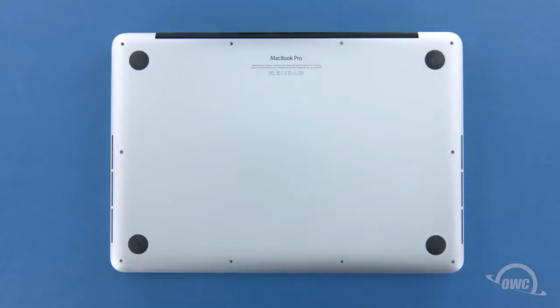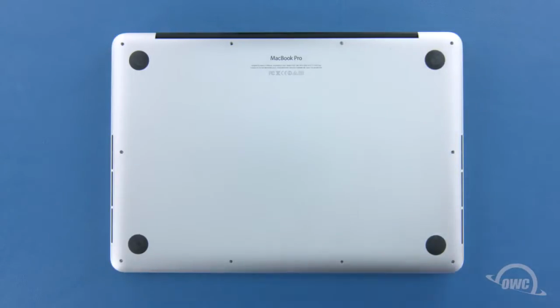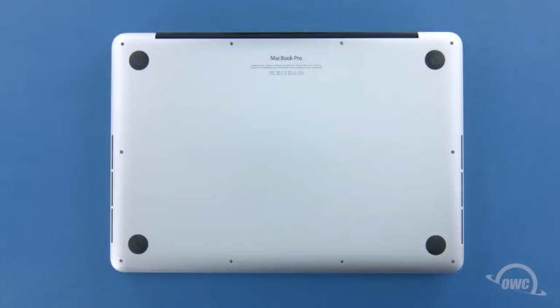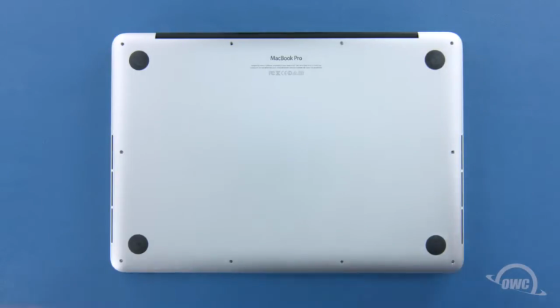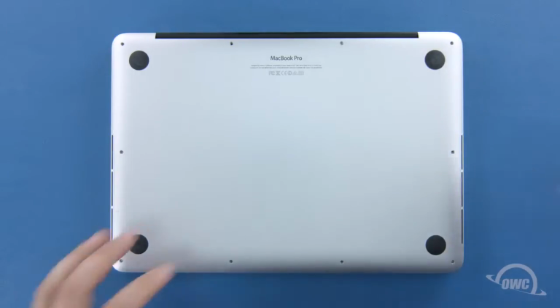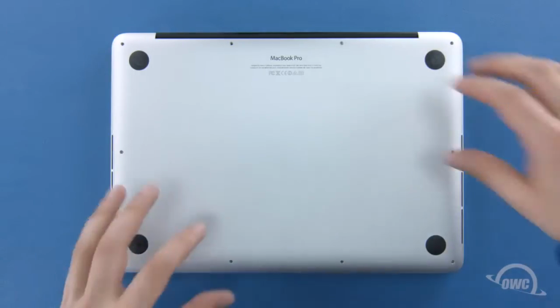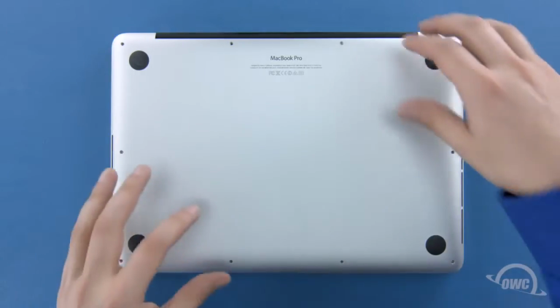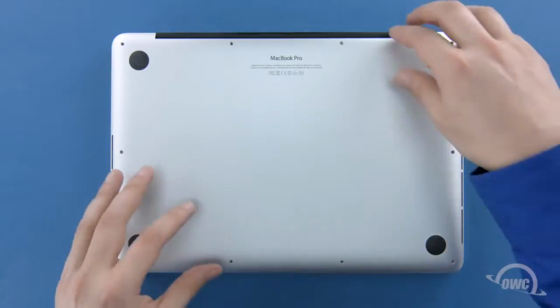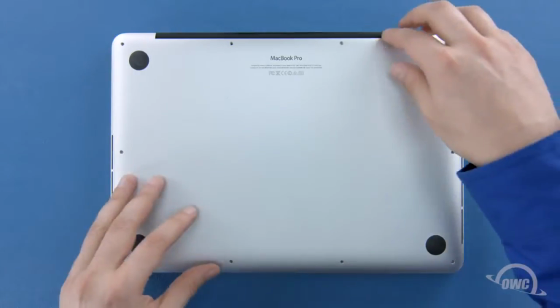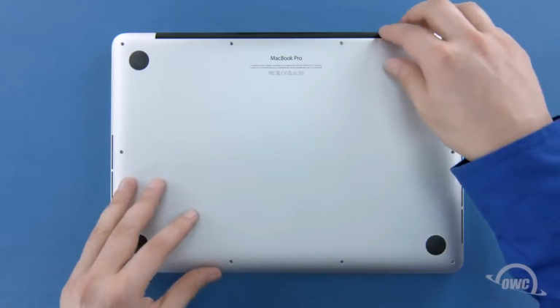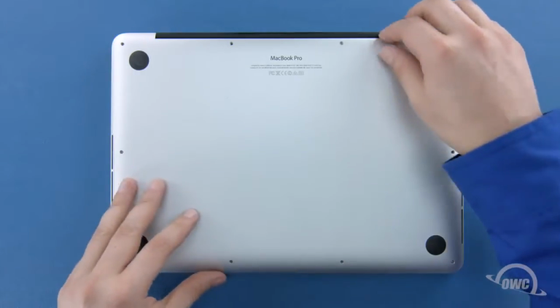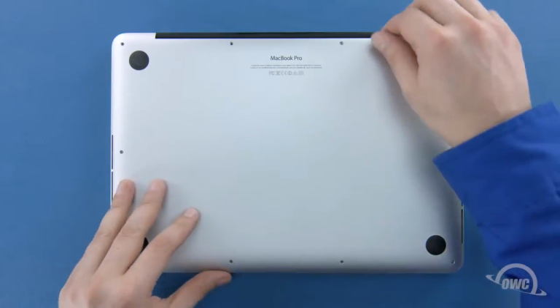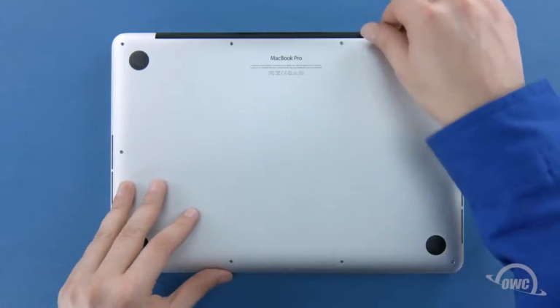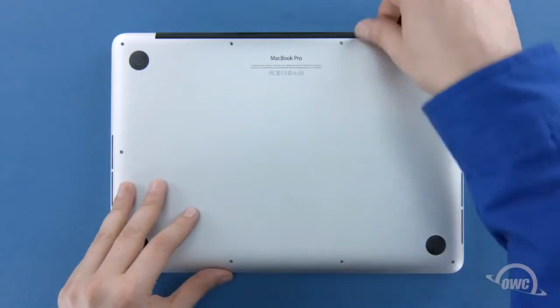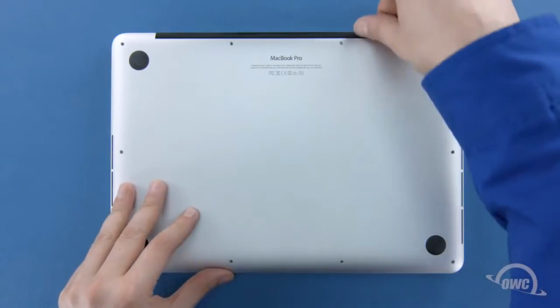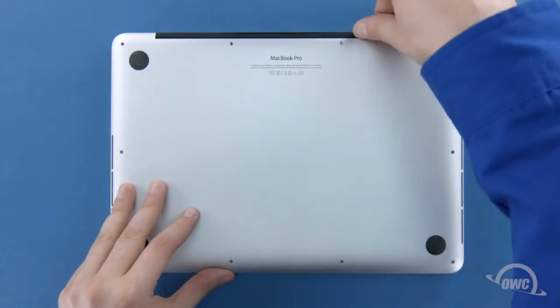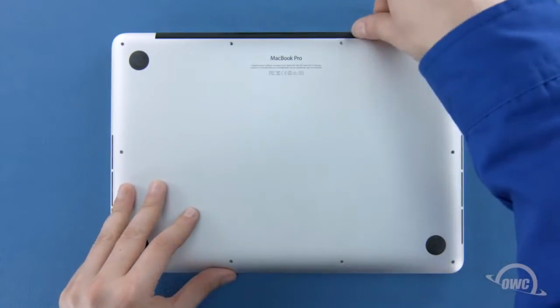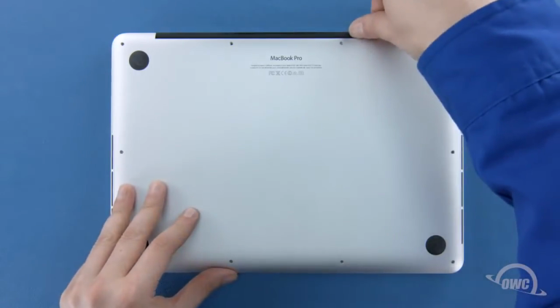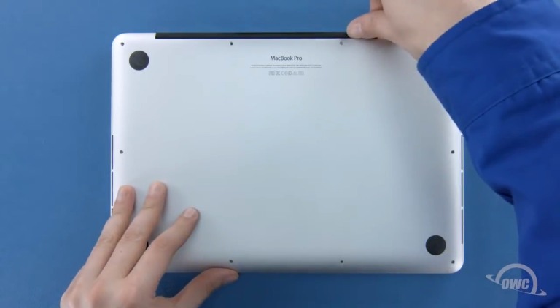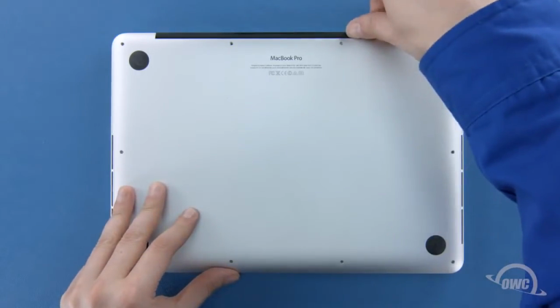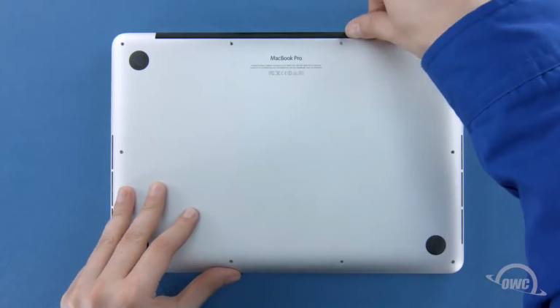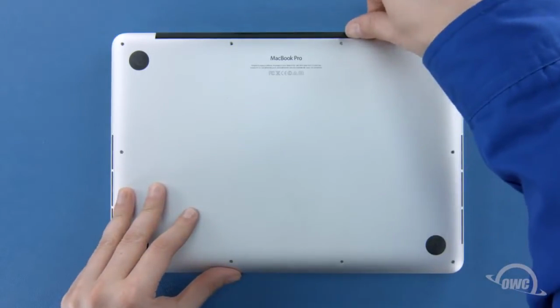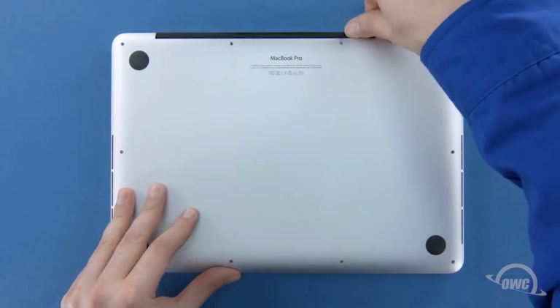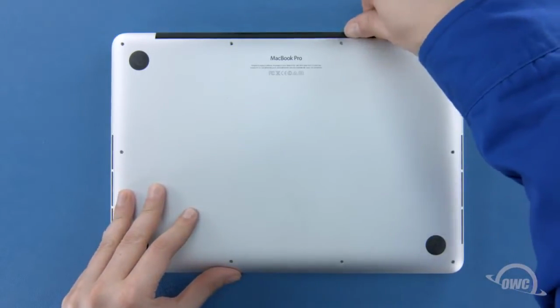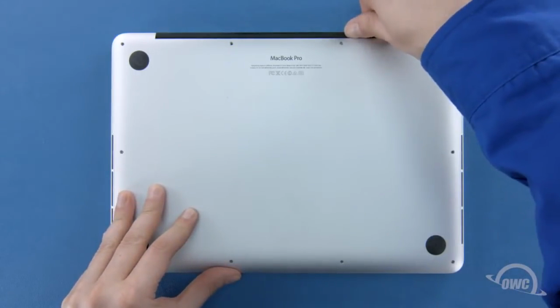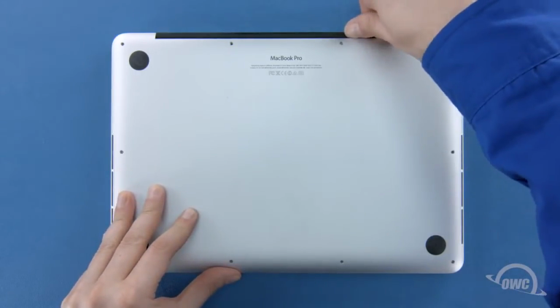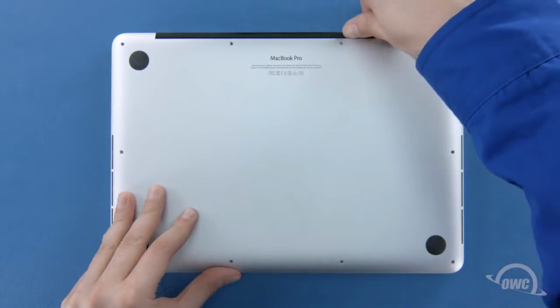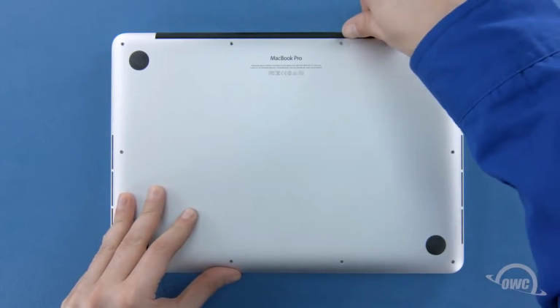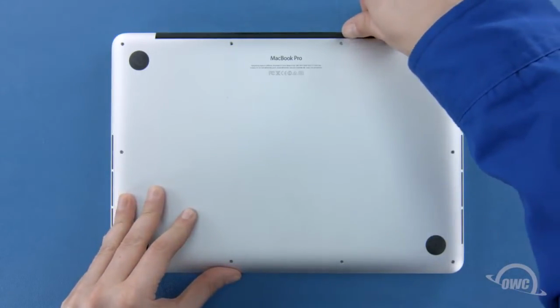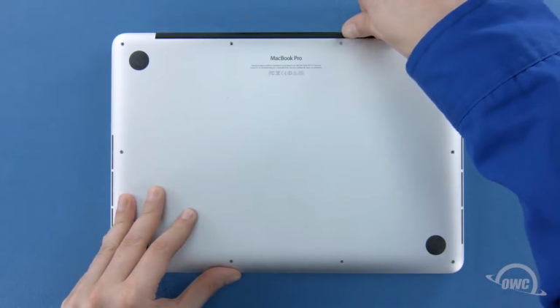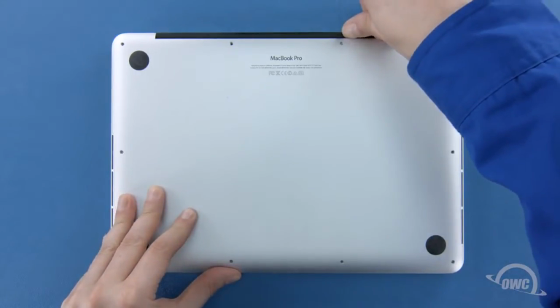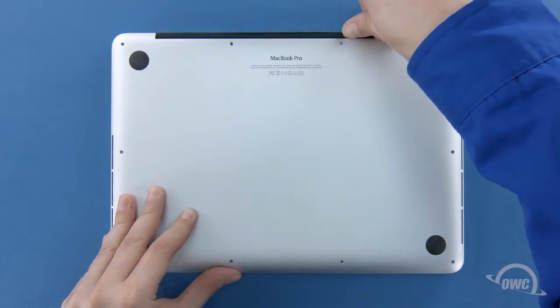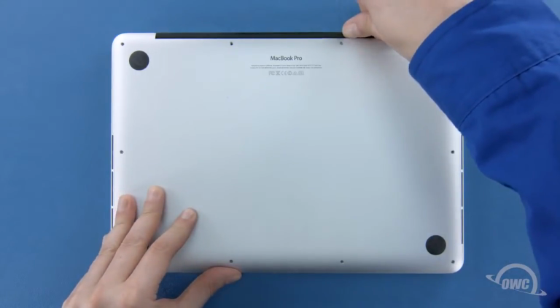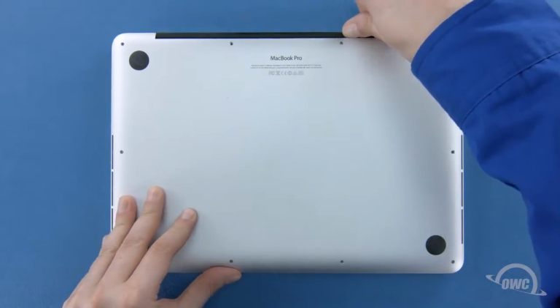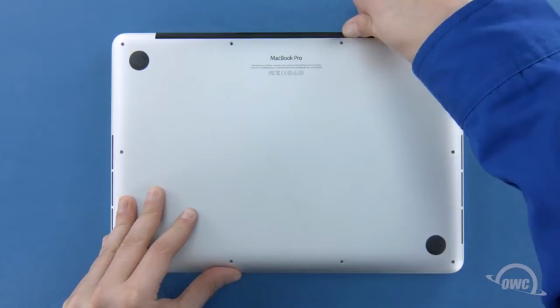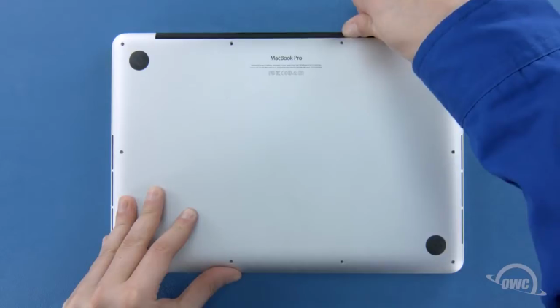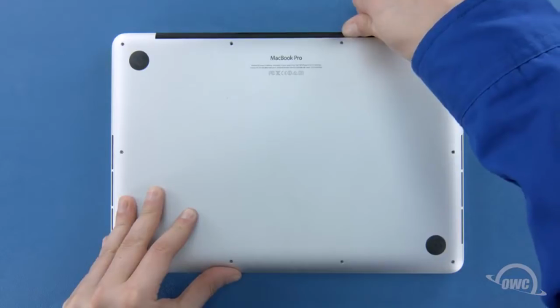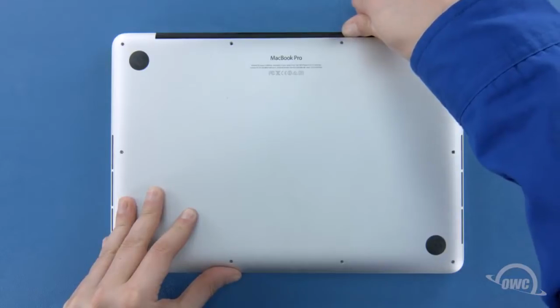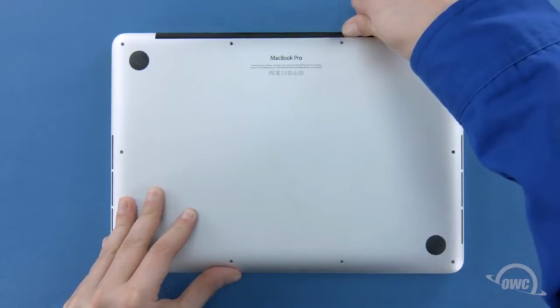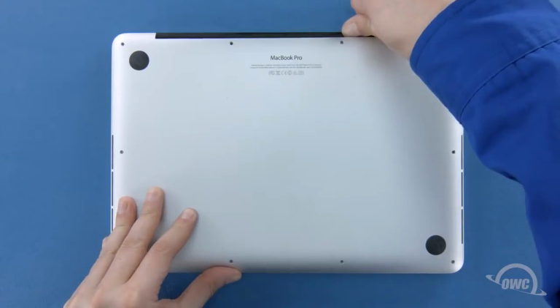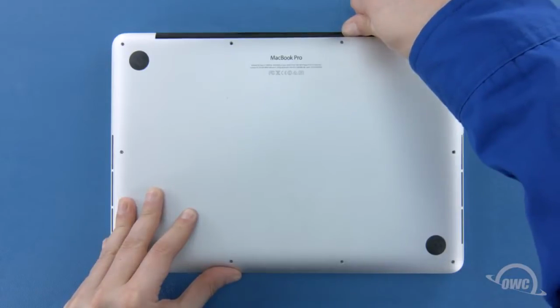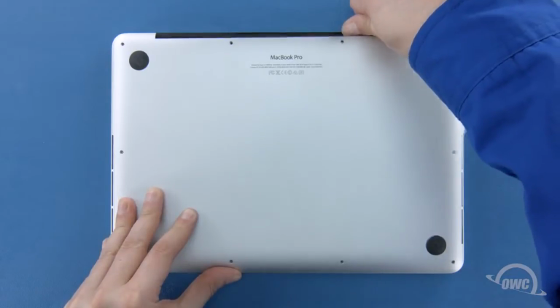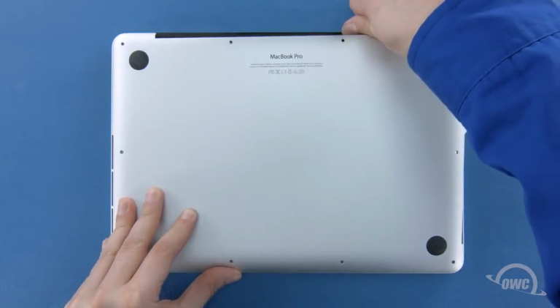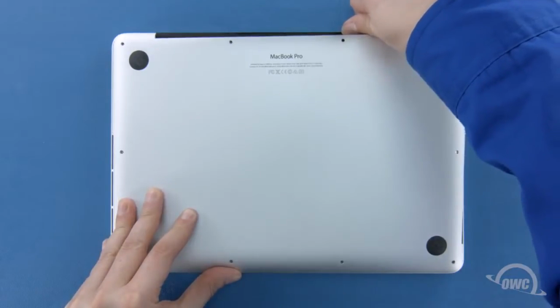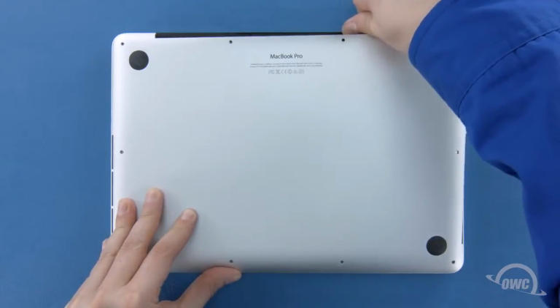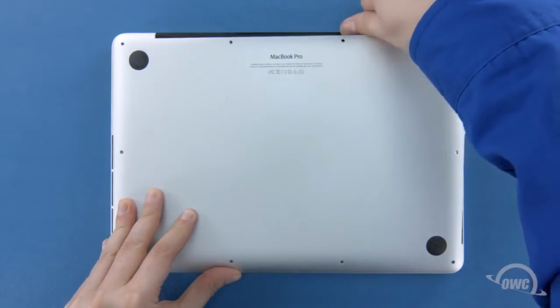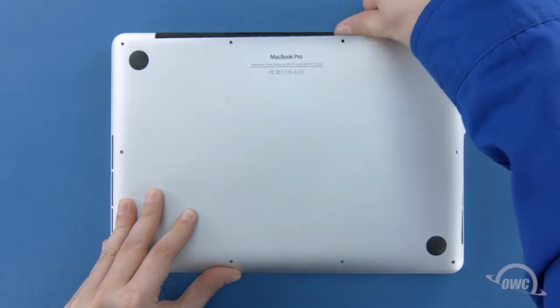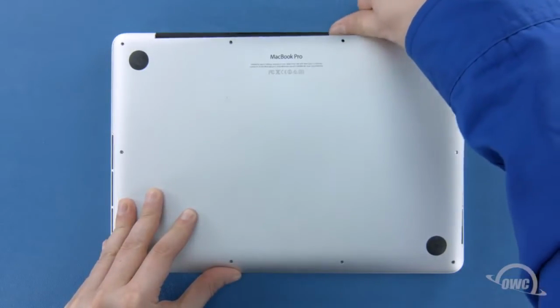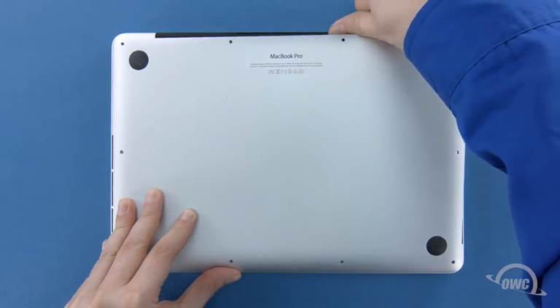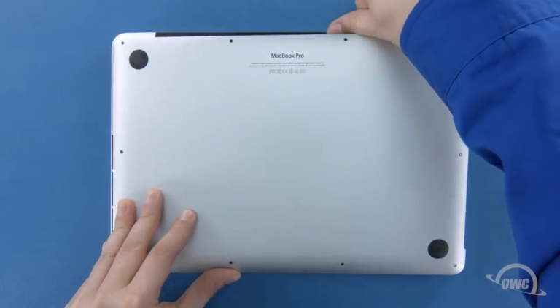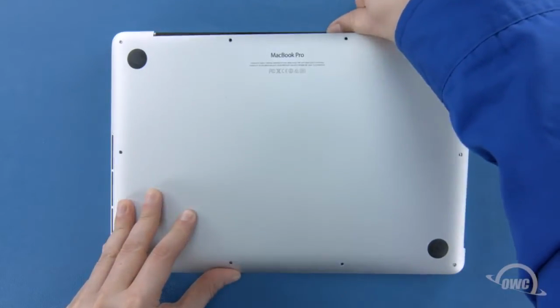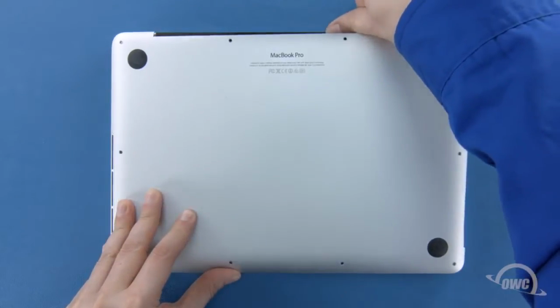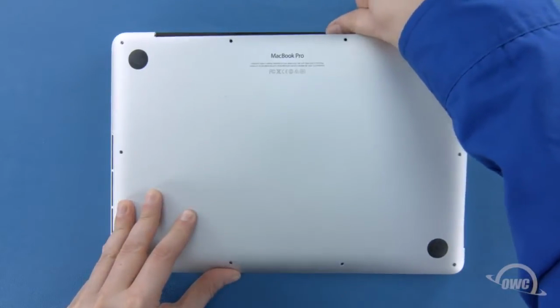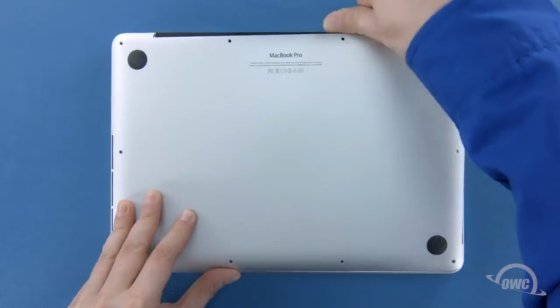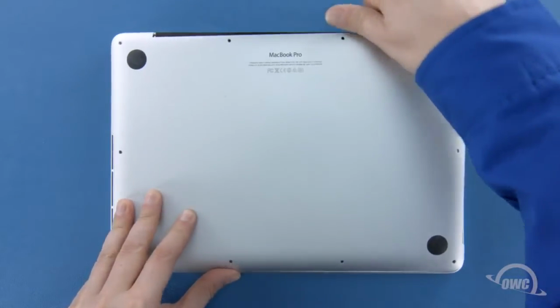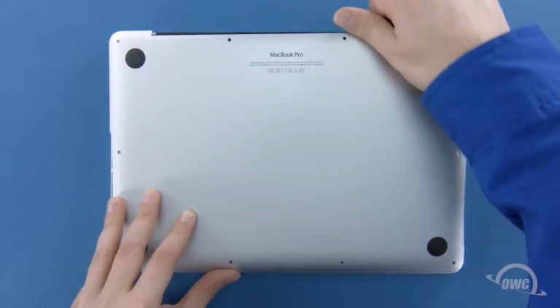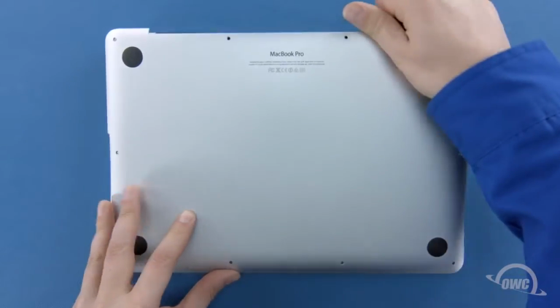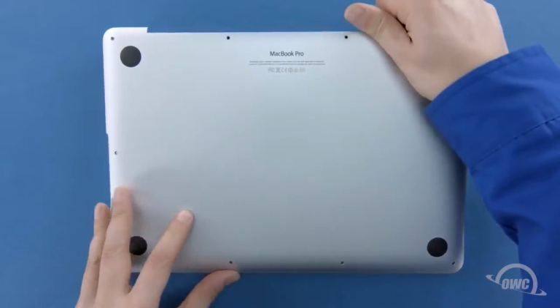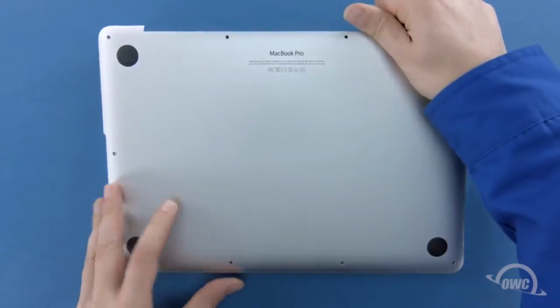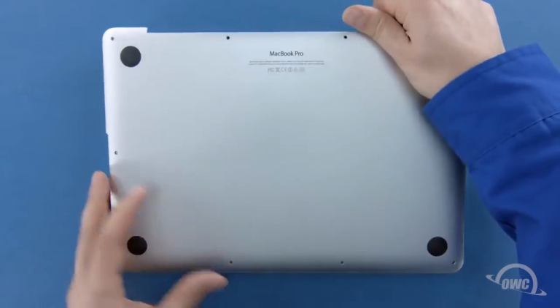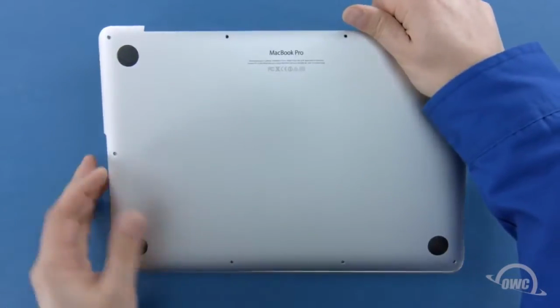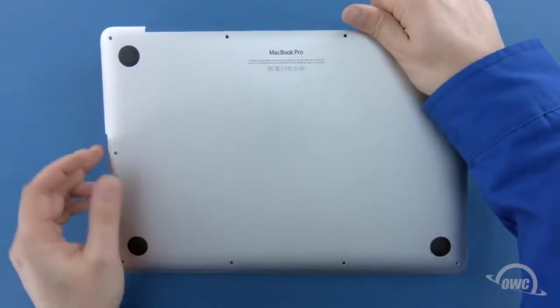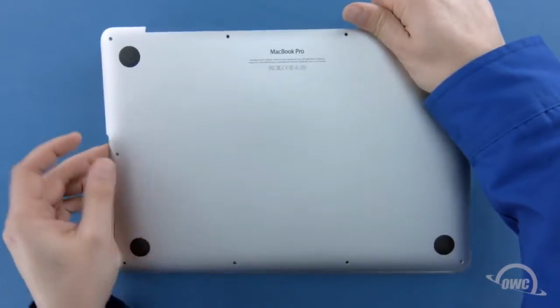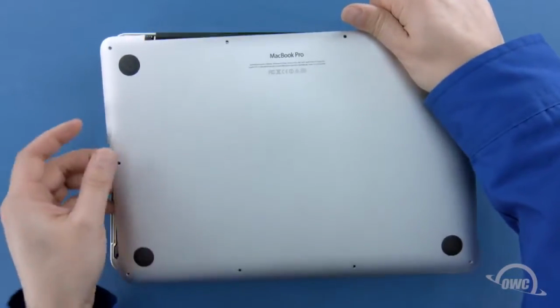We can now lift the bottom cover off. There's a pair of snaps on the underside, so you may have to pull a bit to detach them.